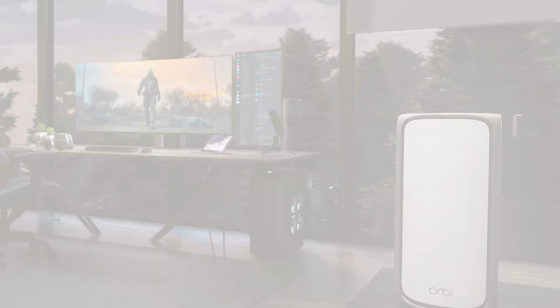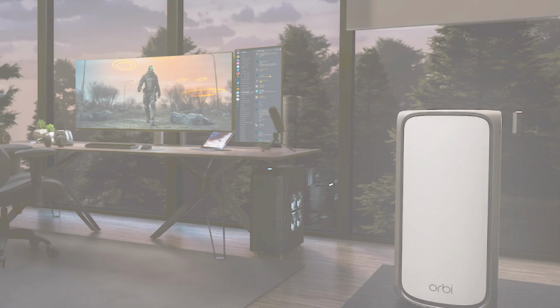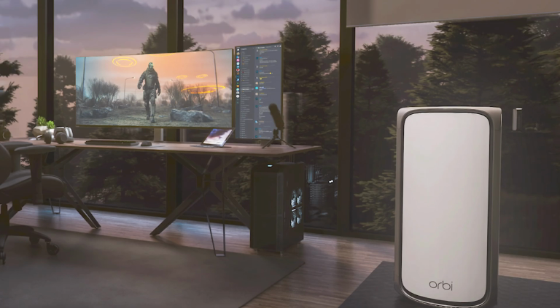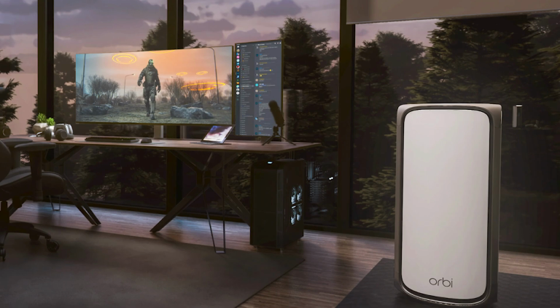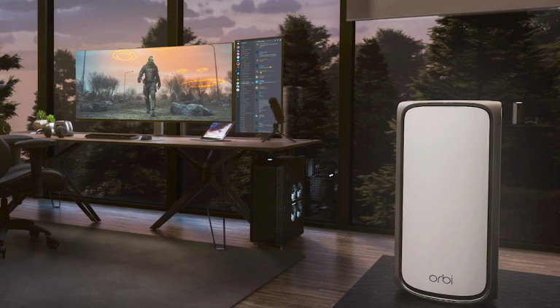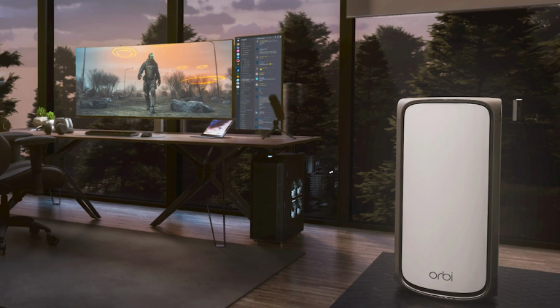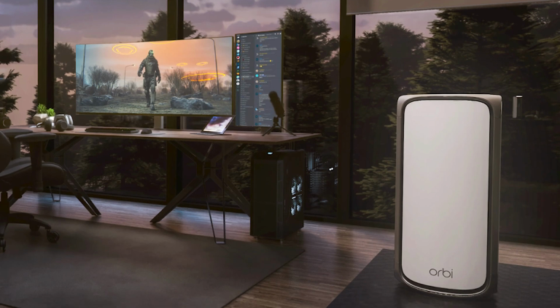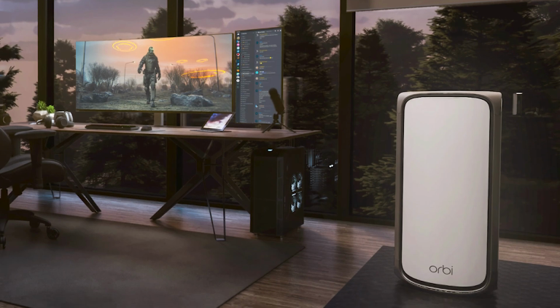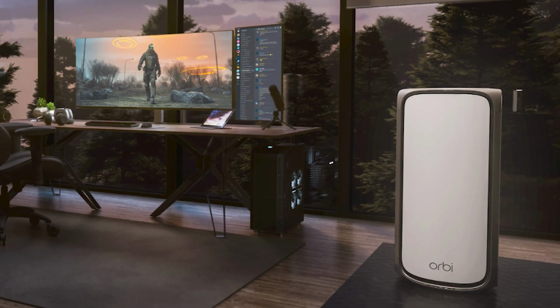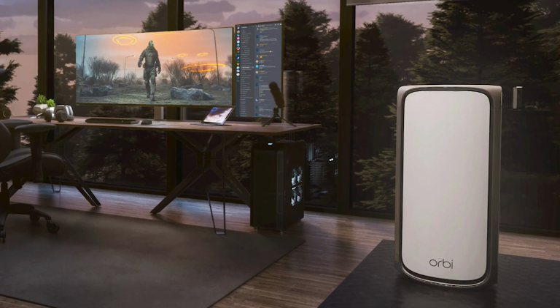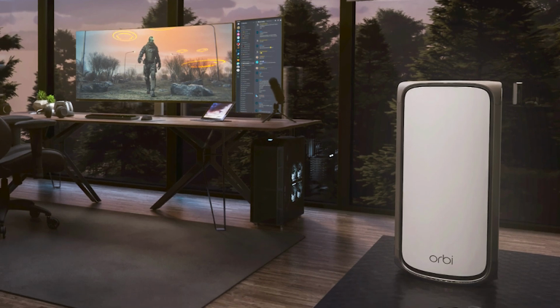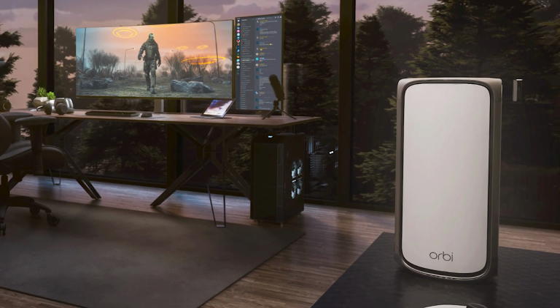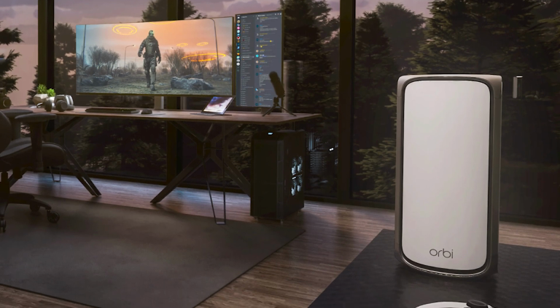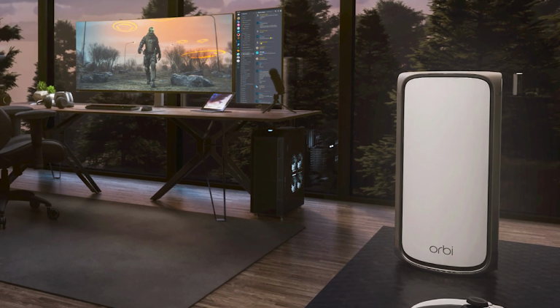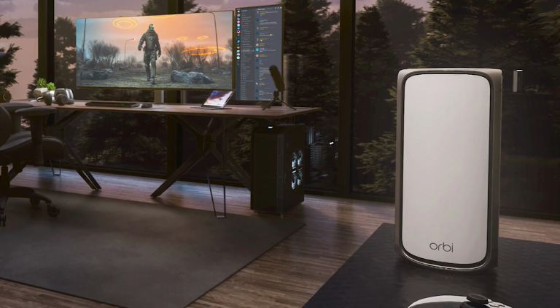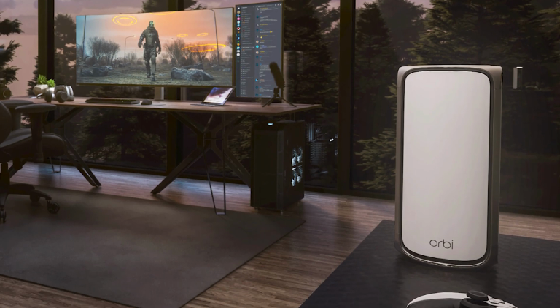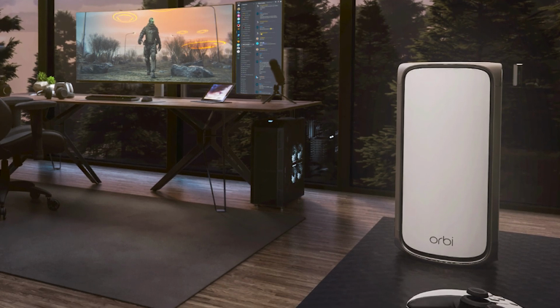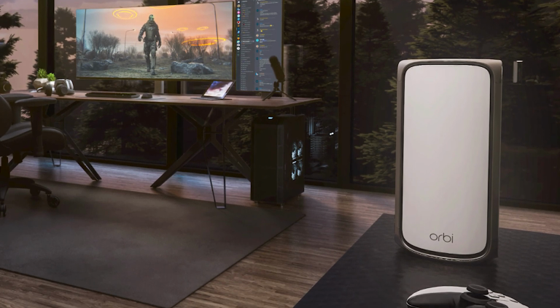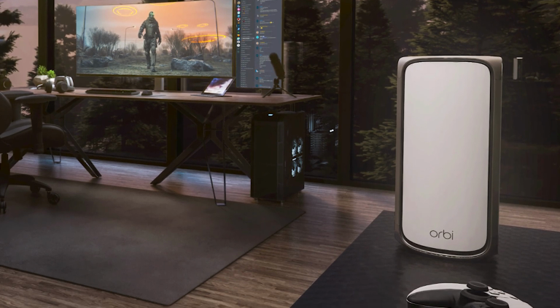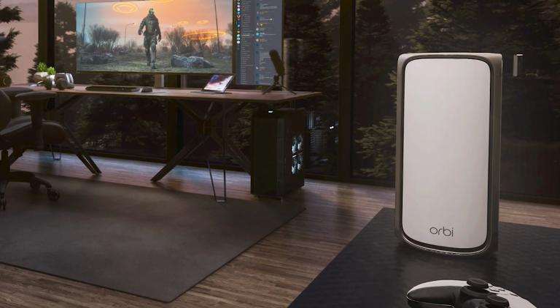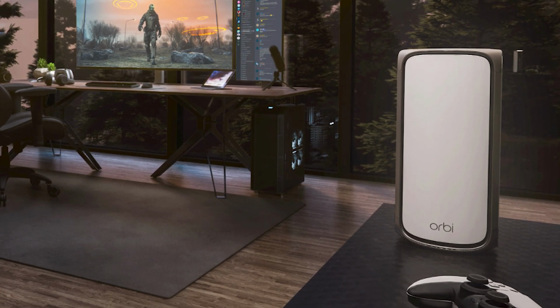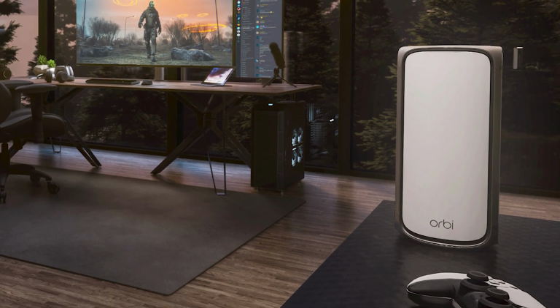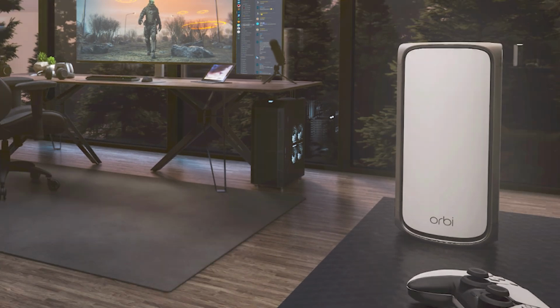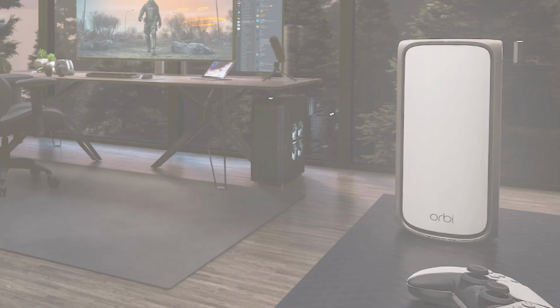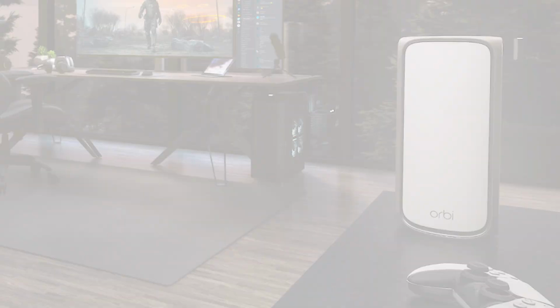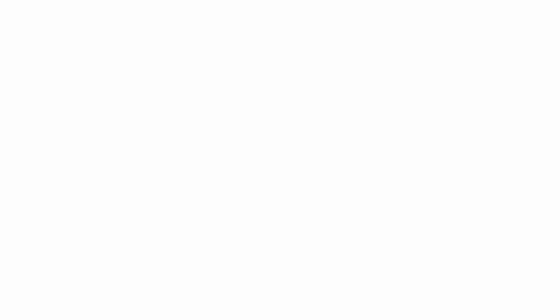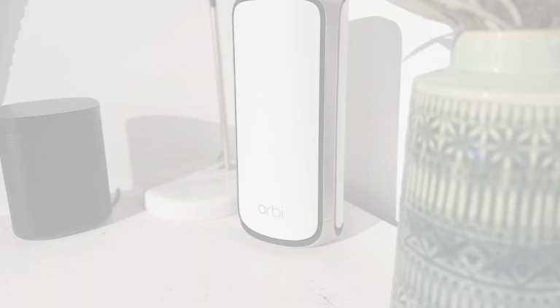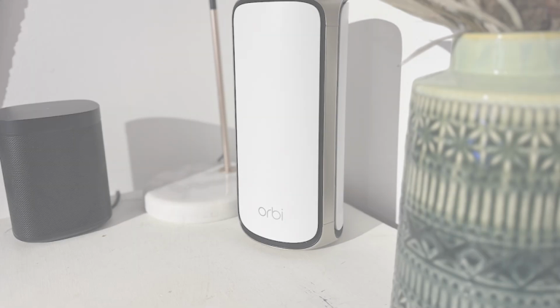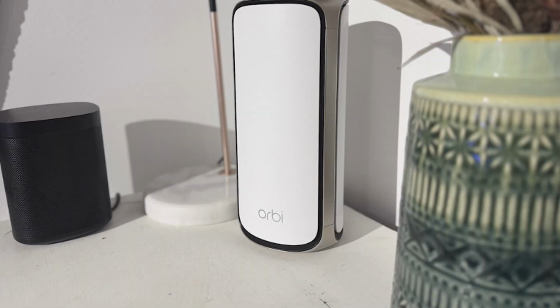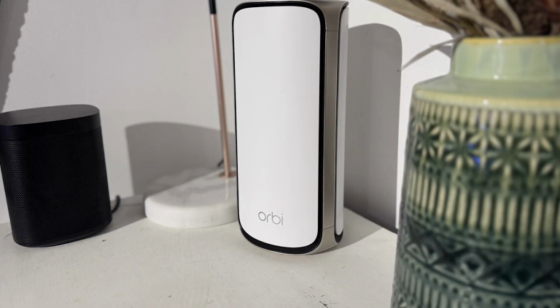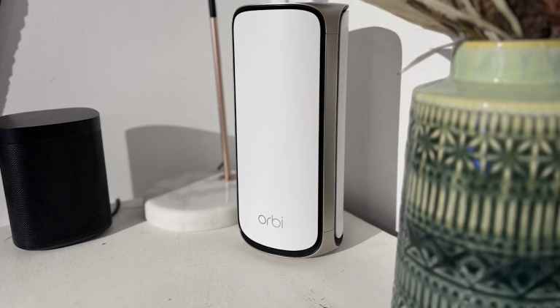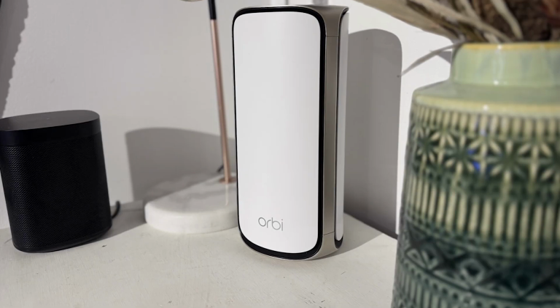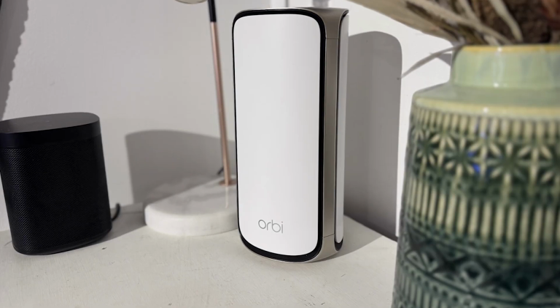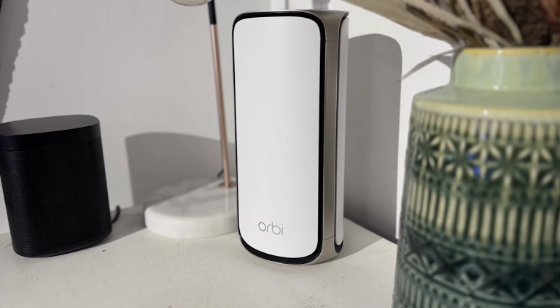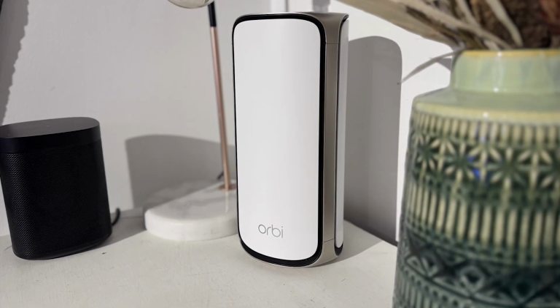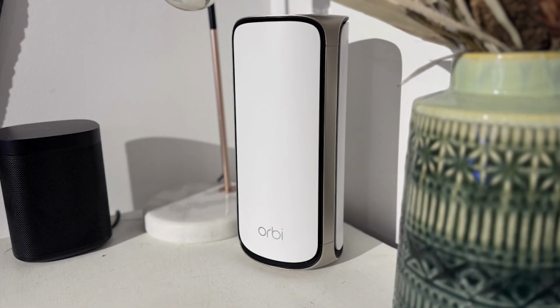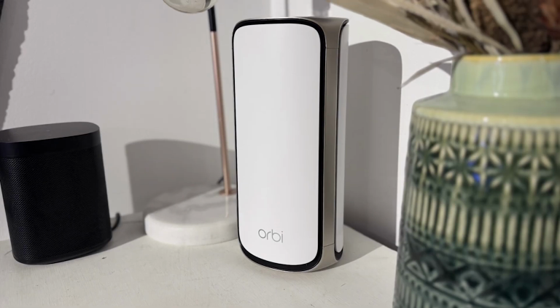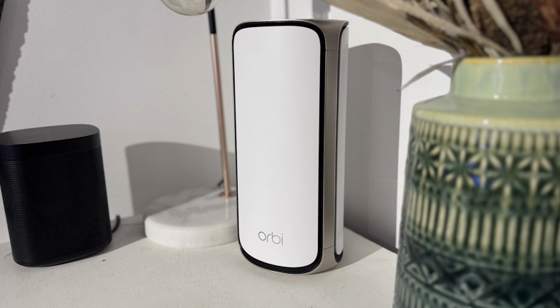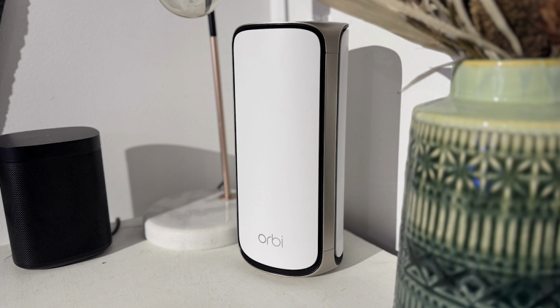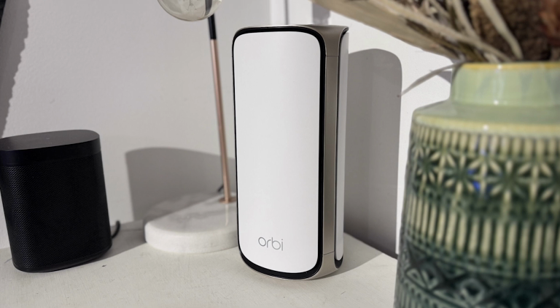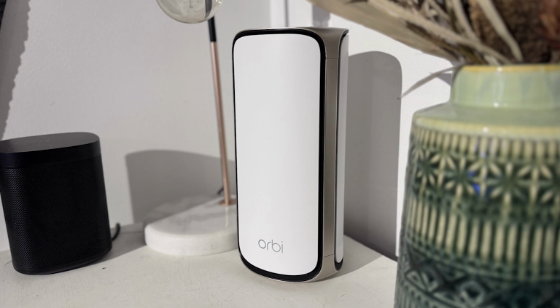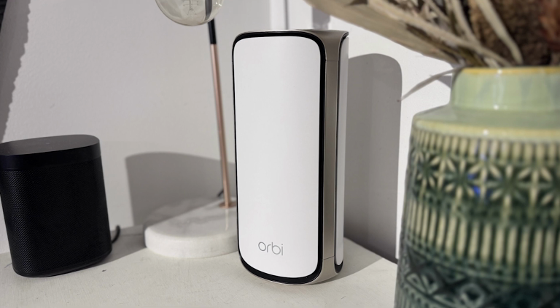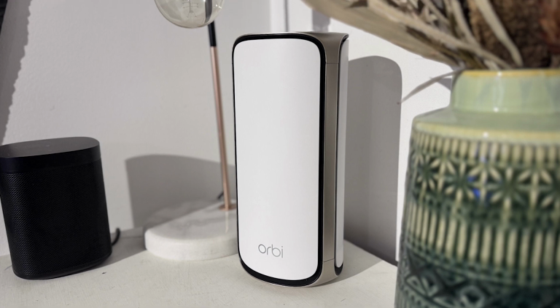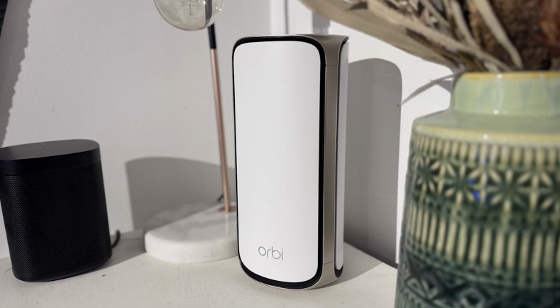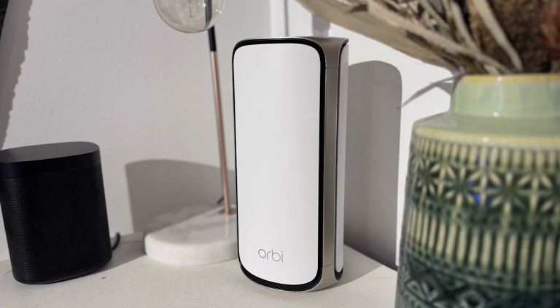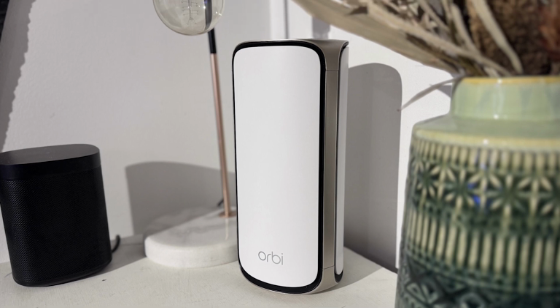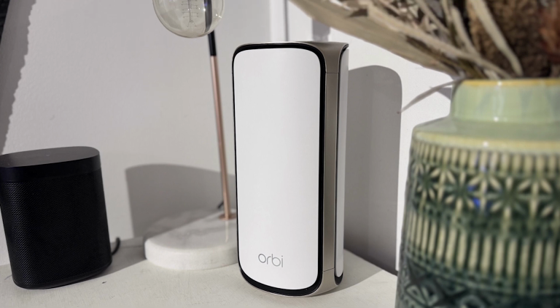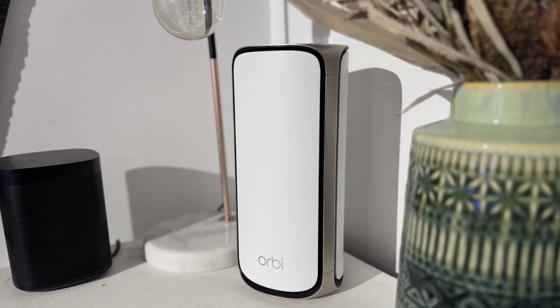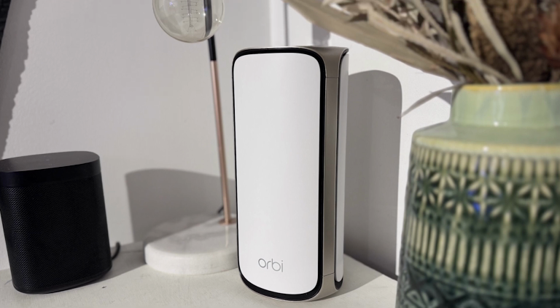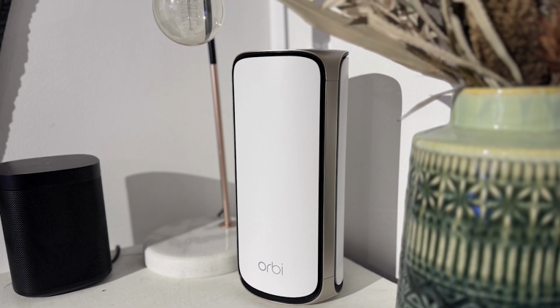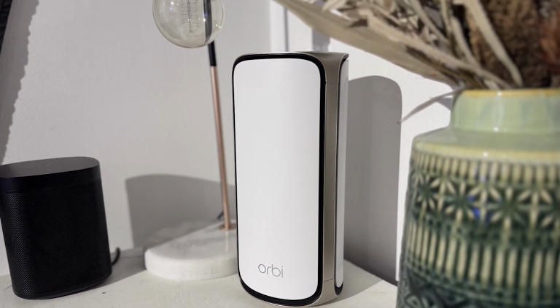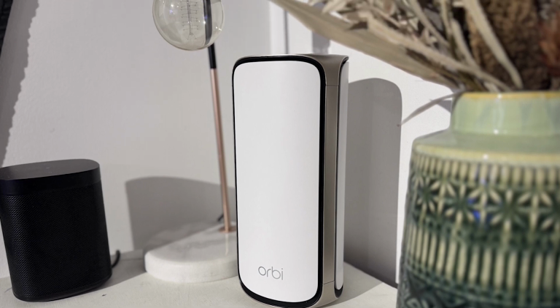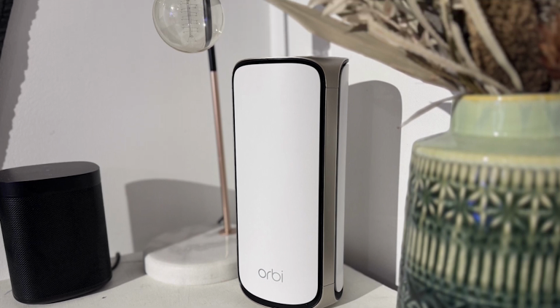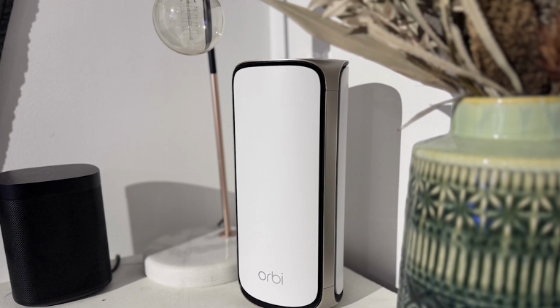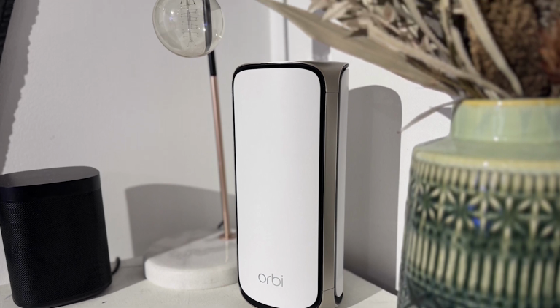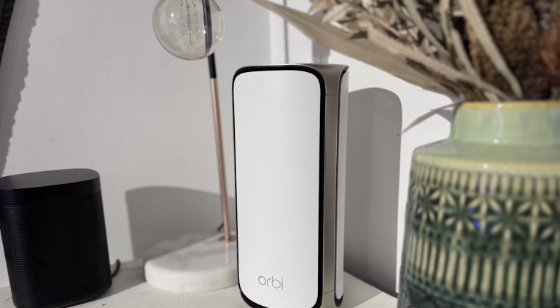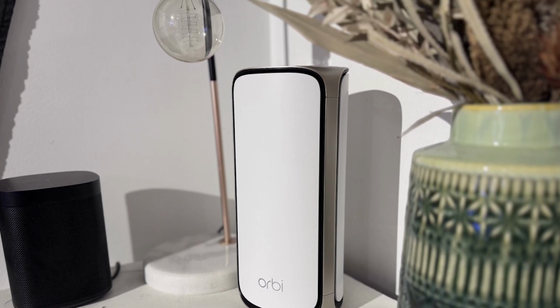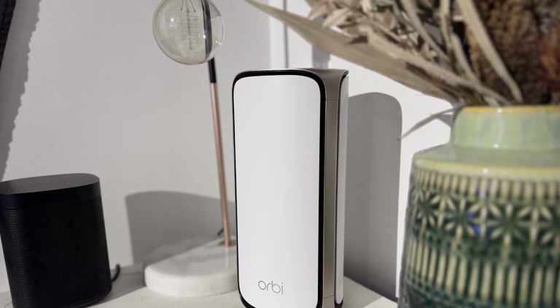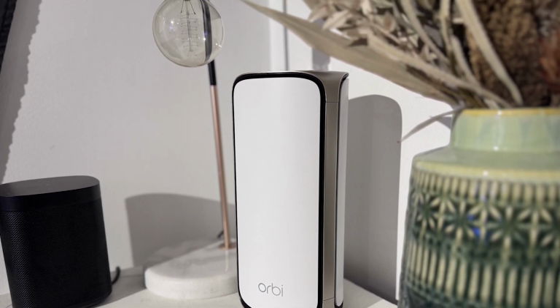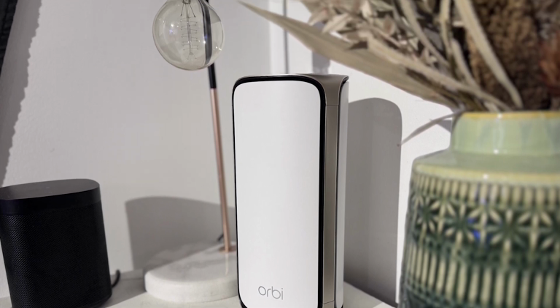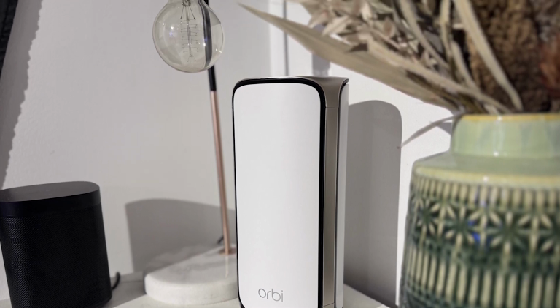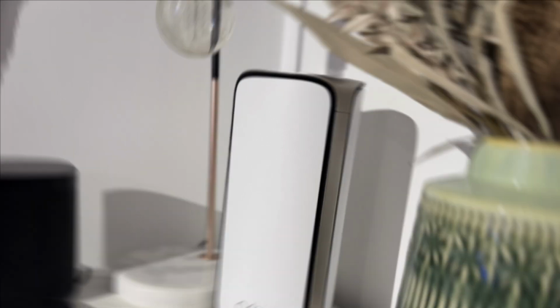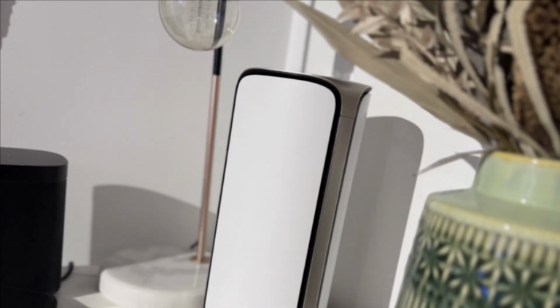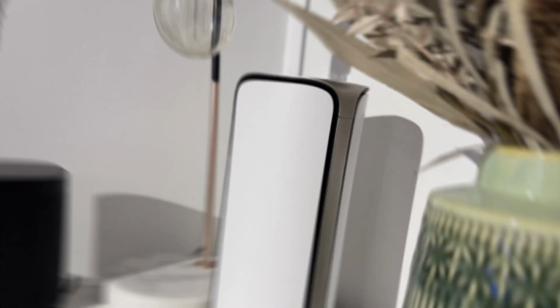Ideal for gaming consoles or your media storage devices. As the cherry on top, Netgear Armor delivers a robust security system to keep you safe.